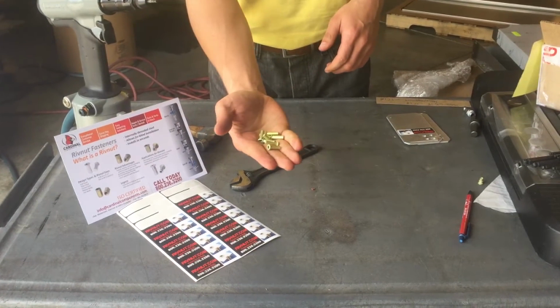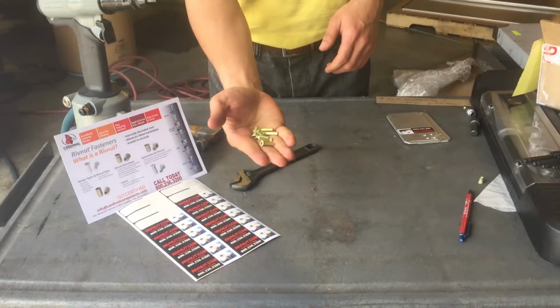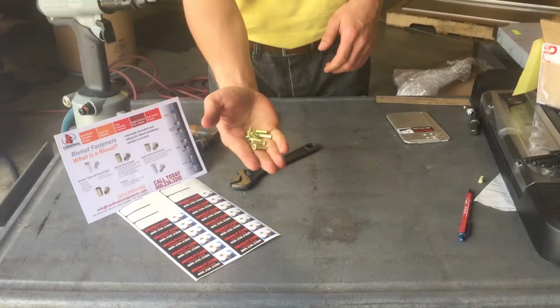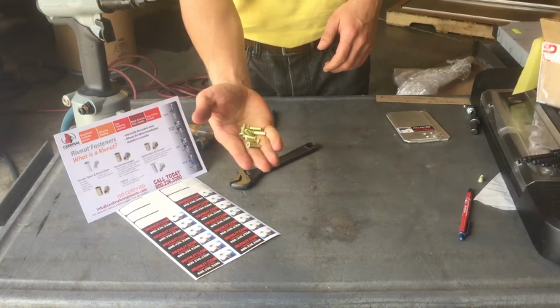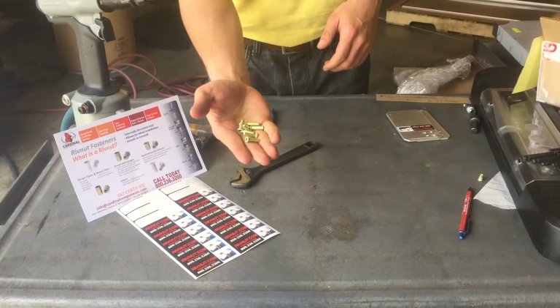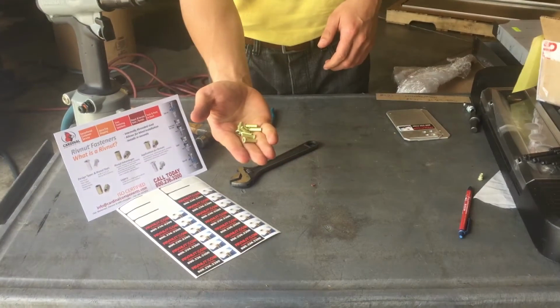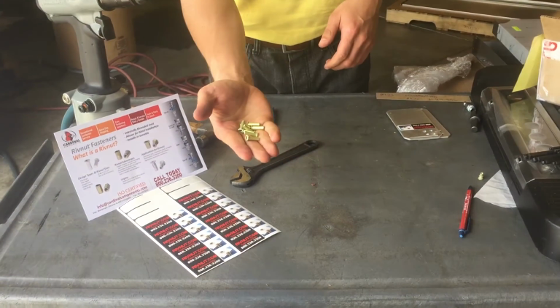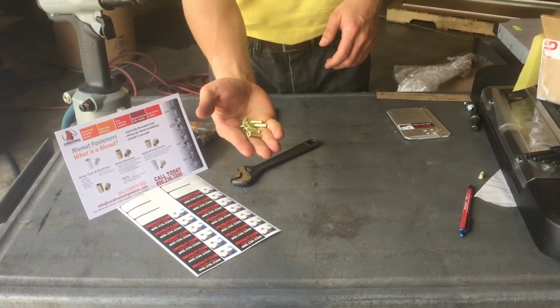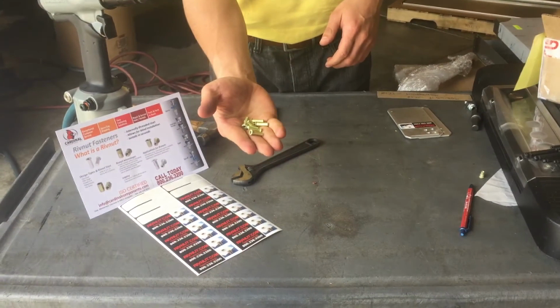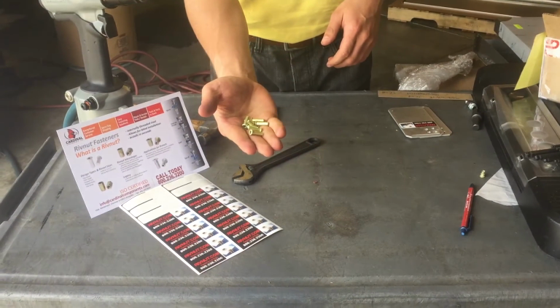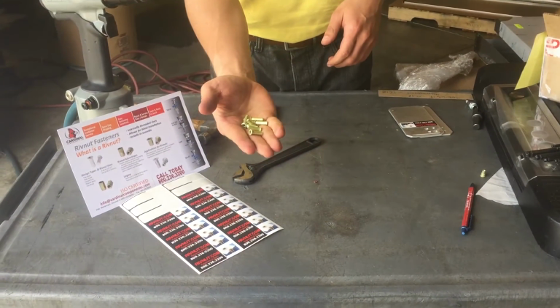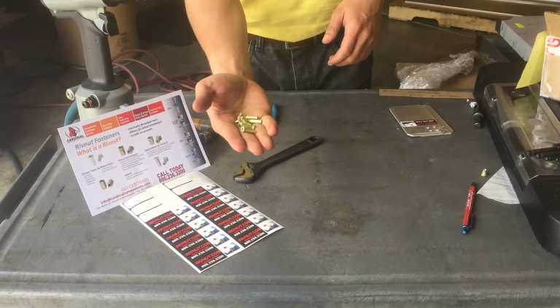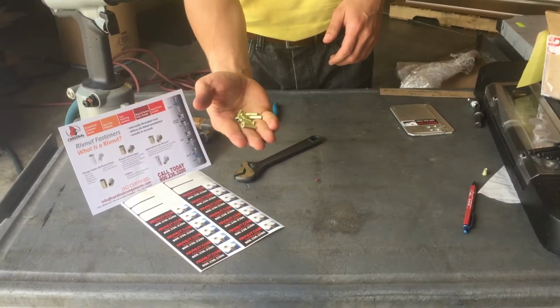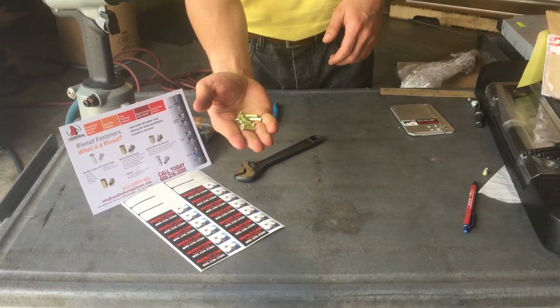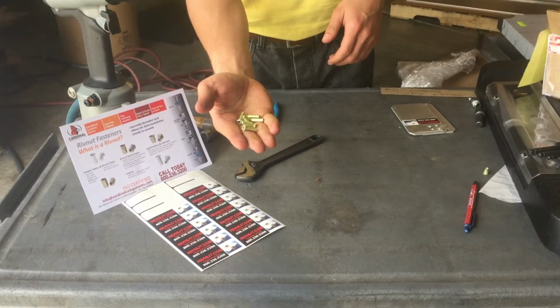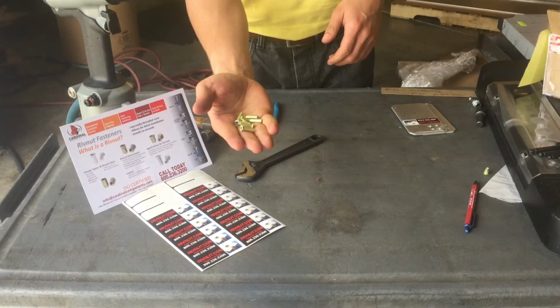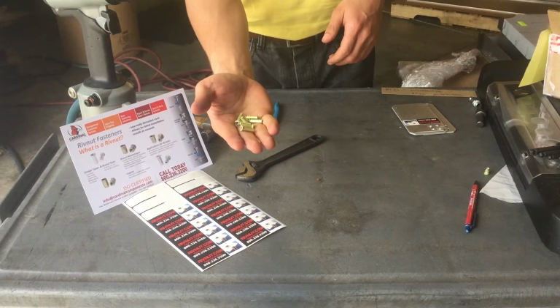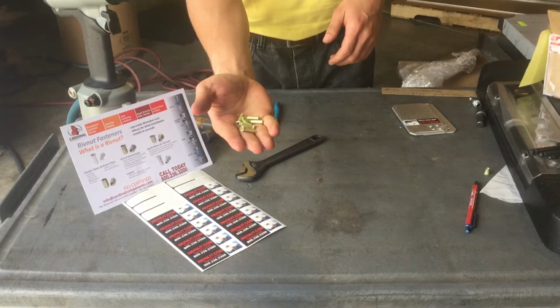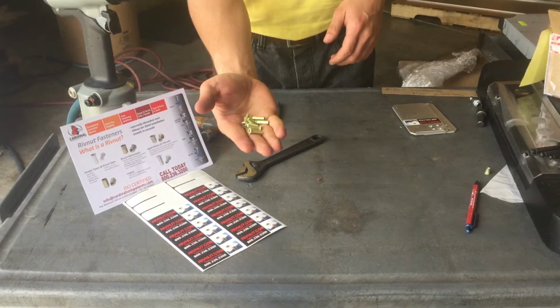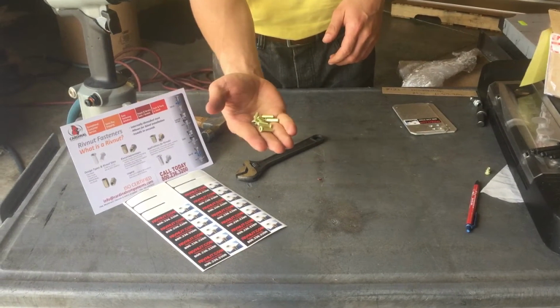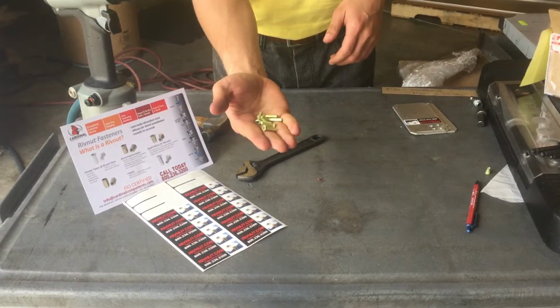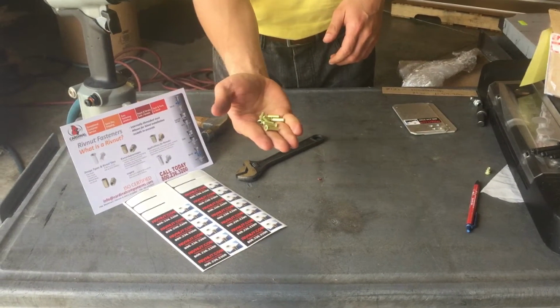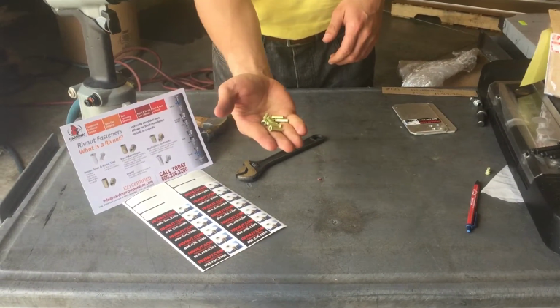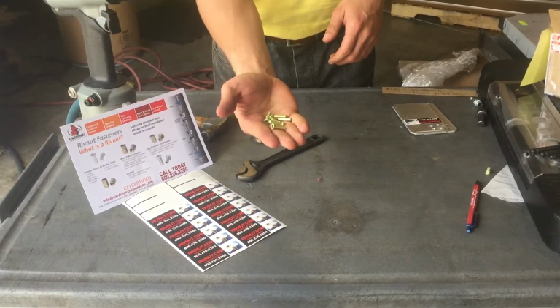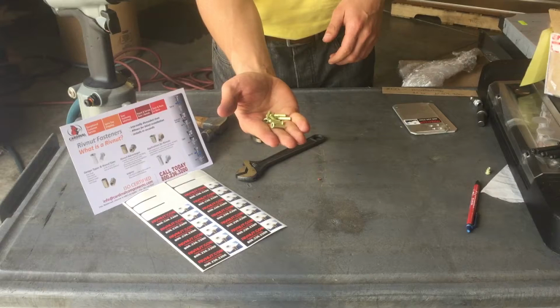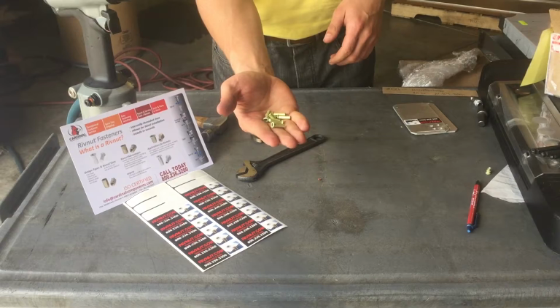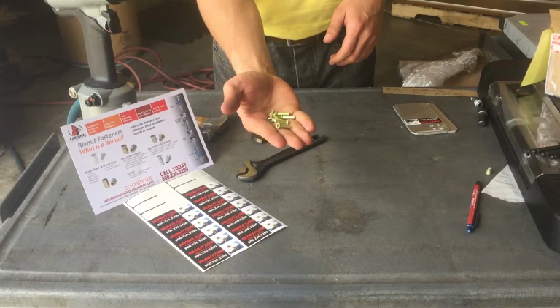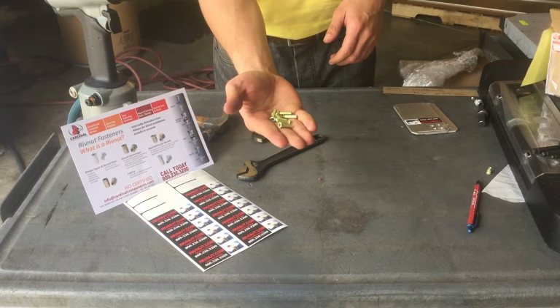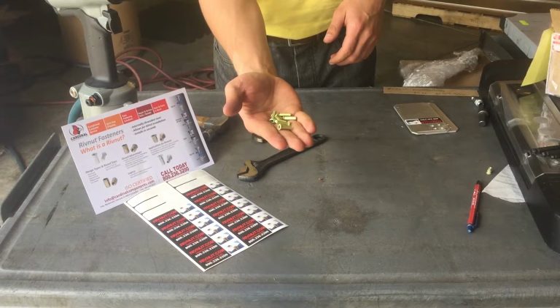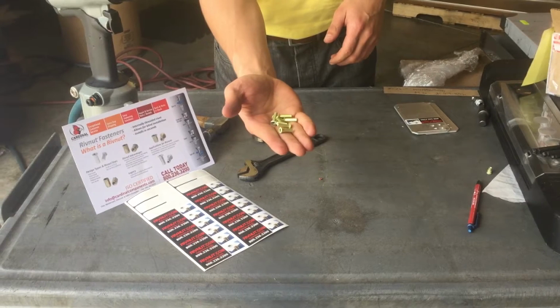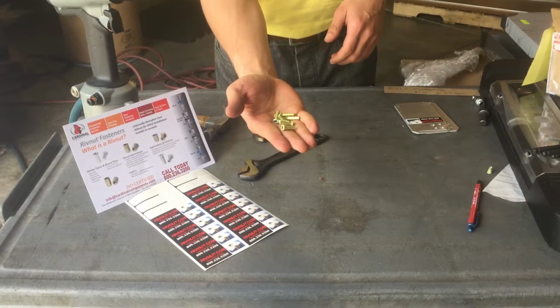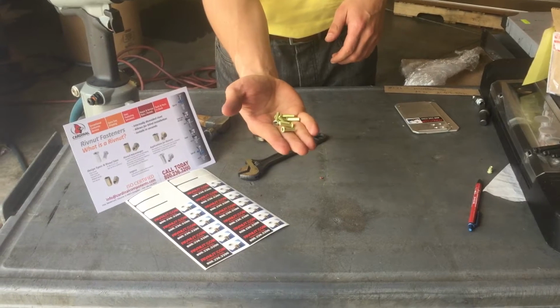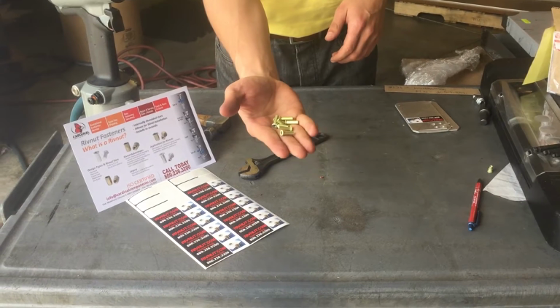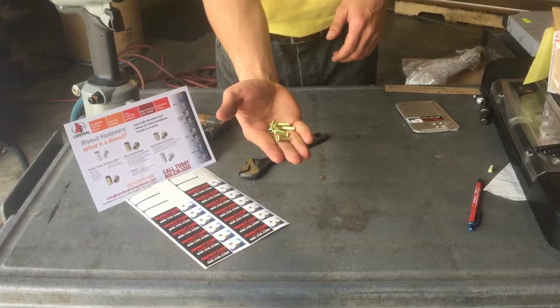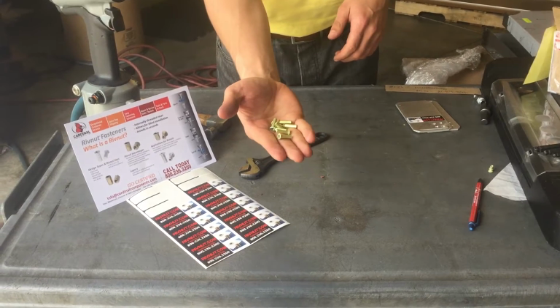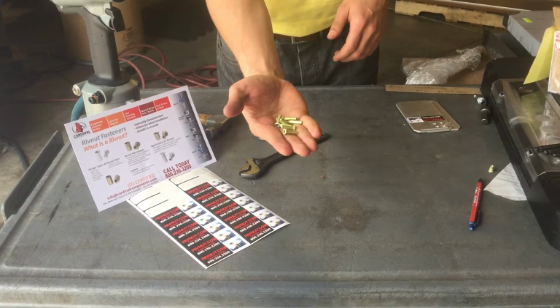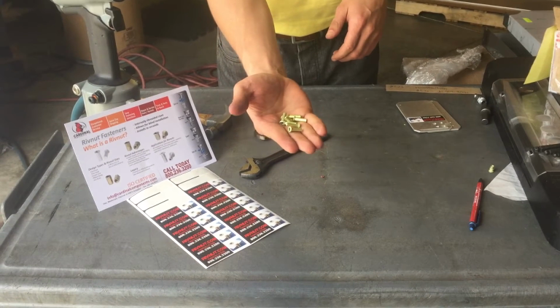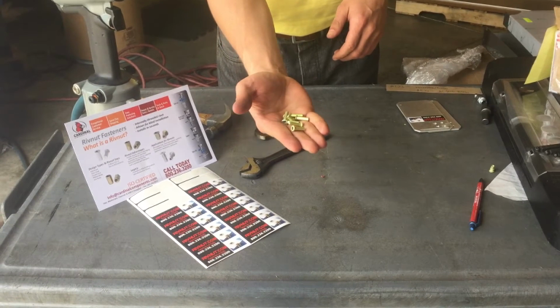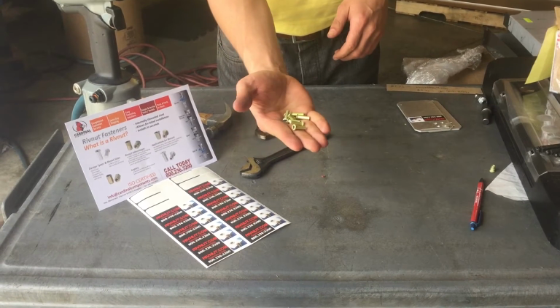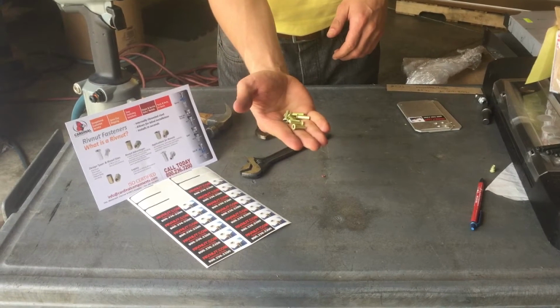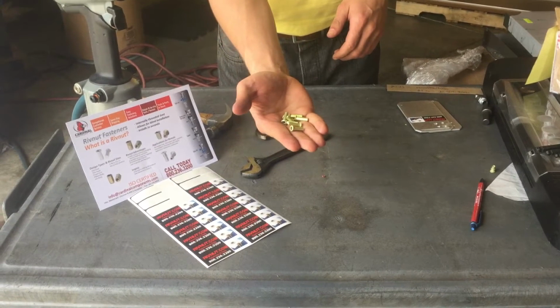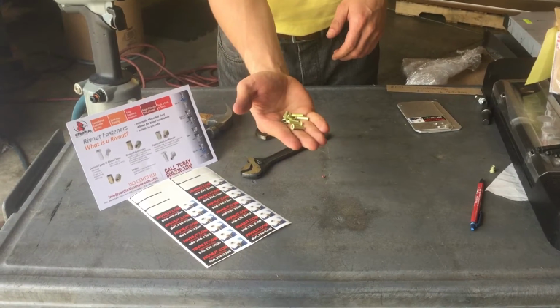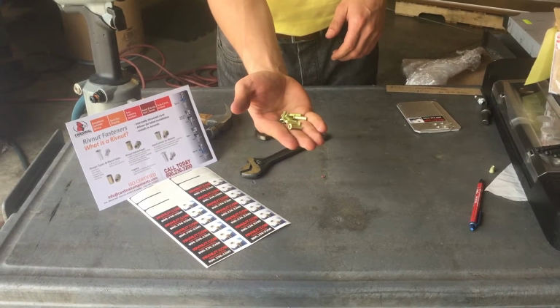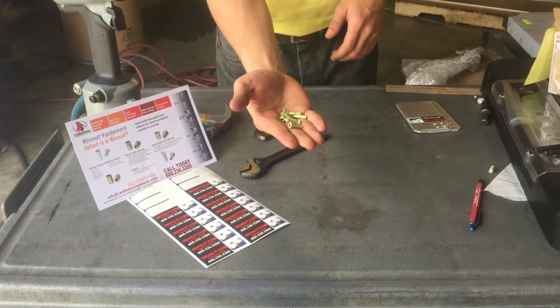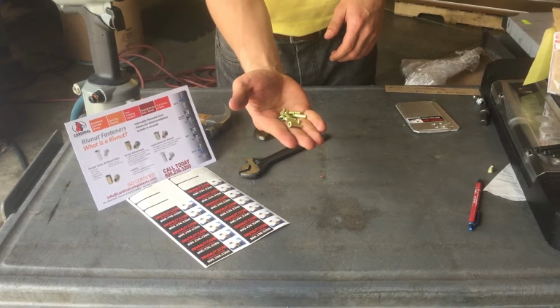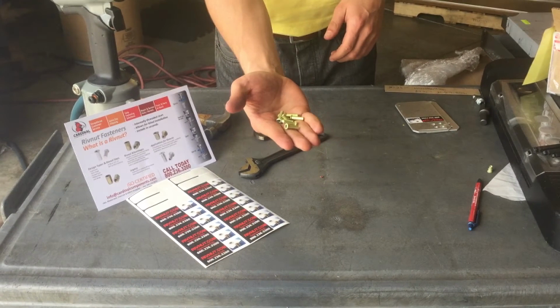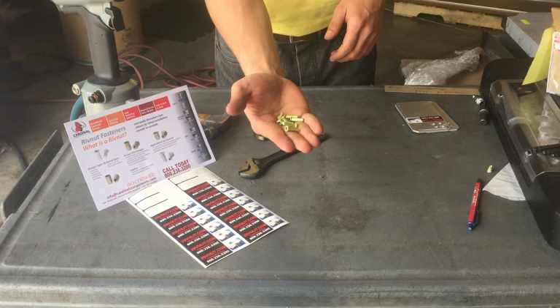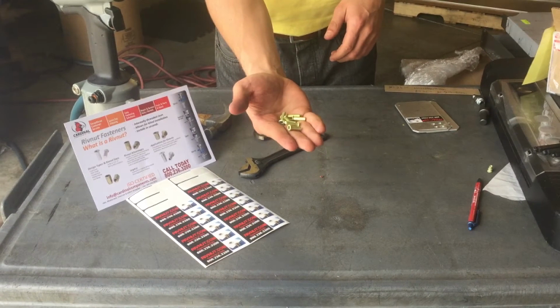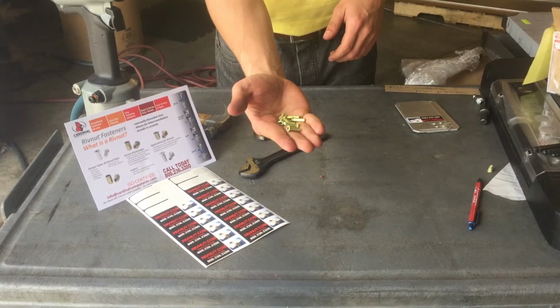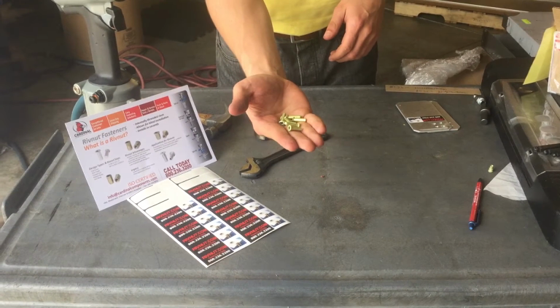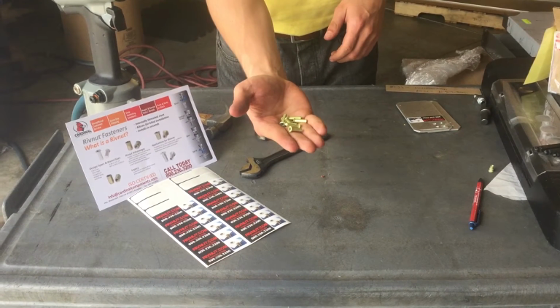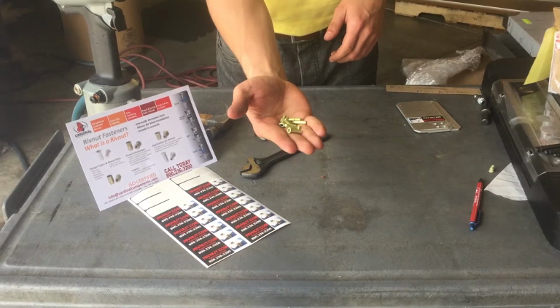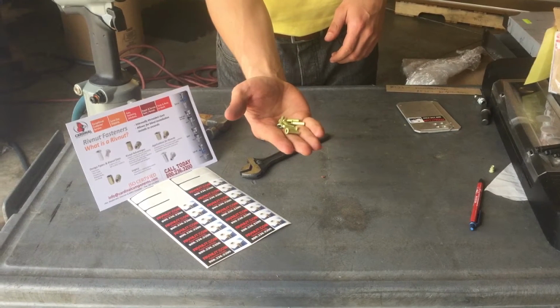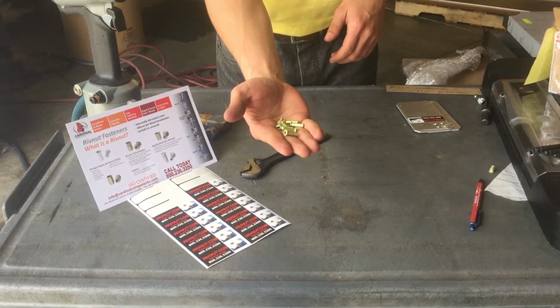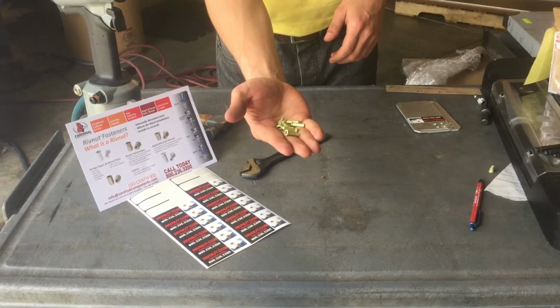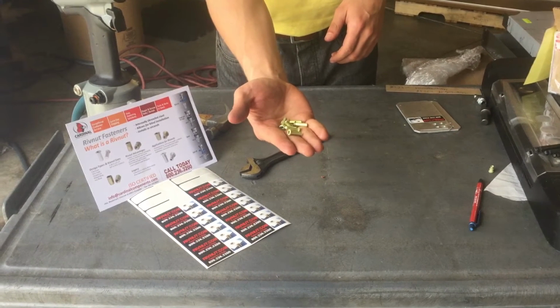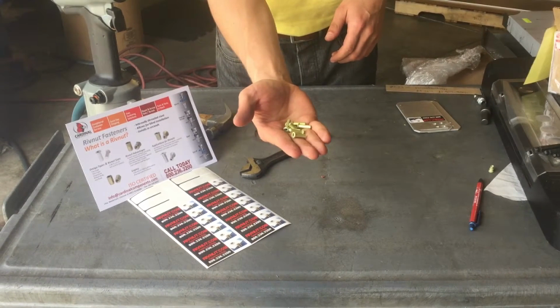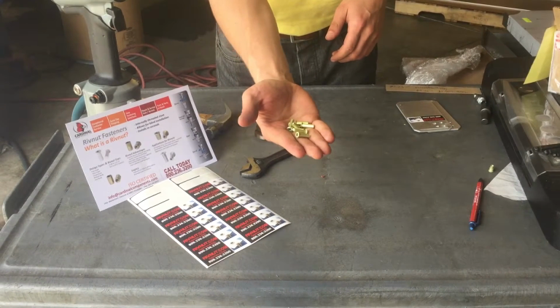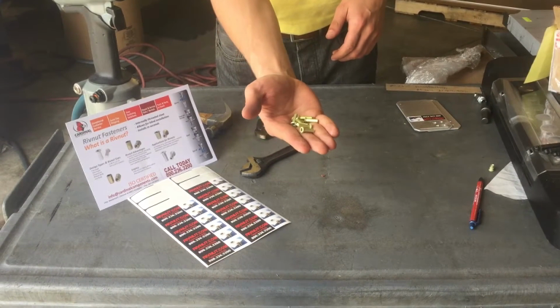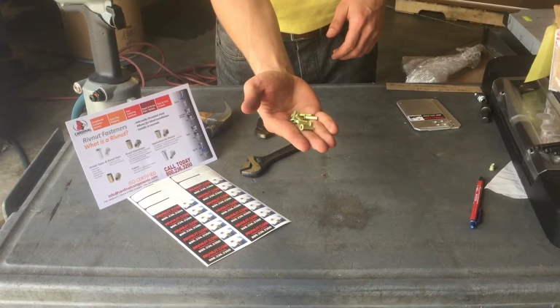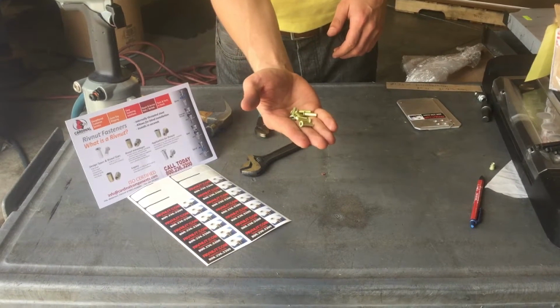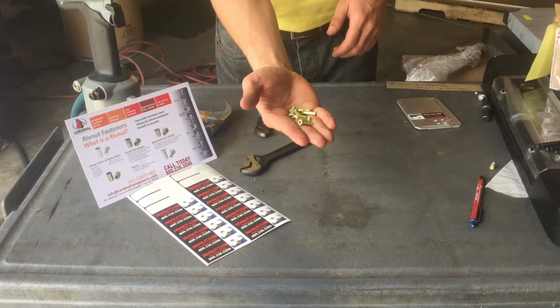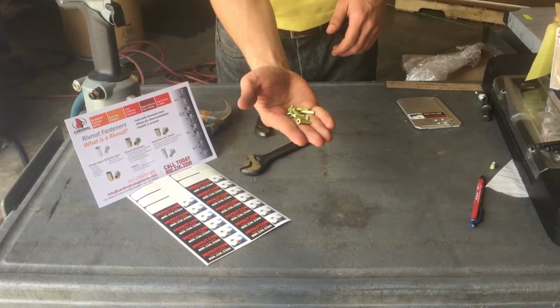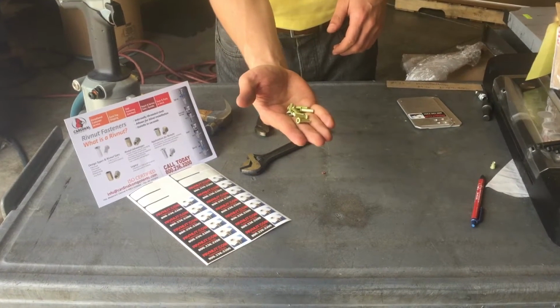This is a video by Cardinal Components, your technical experts for everything rivet nuts and related installation tooling.